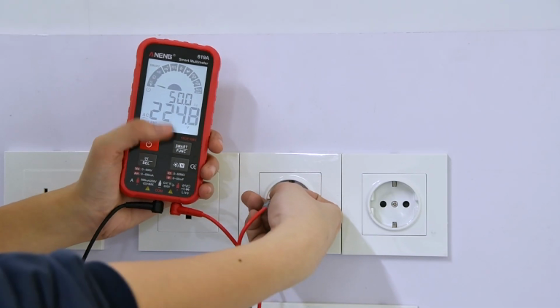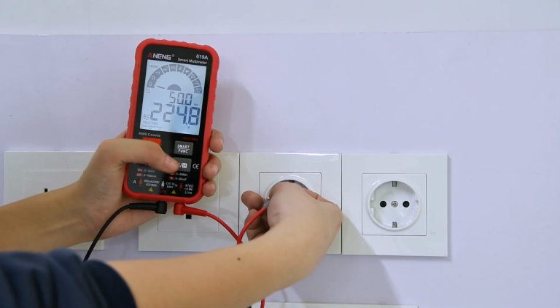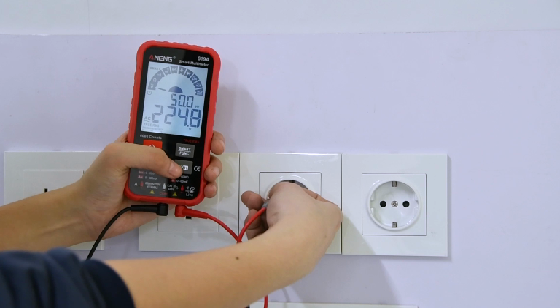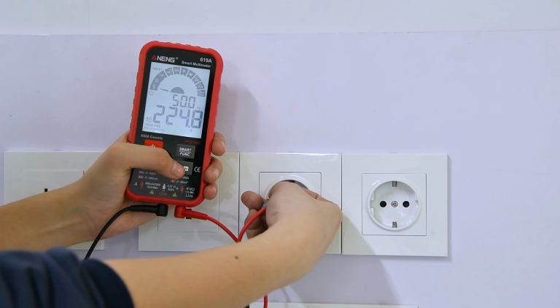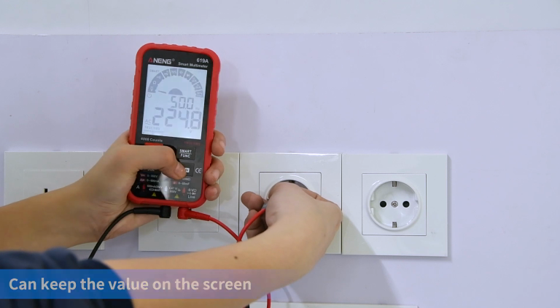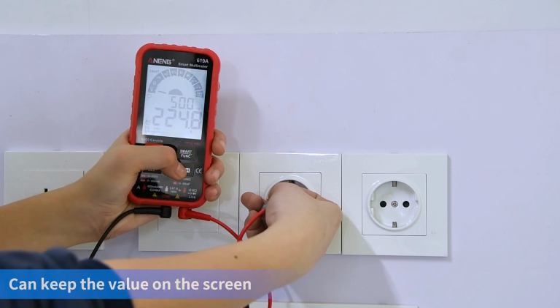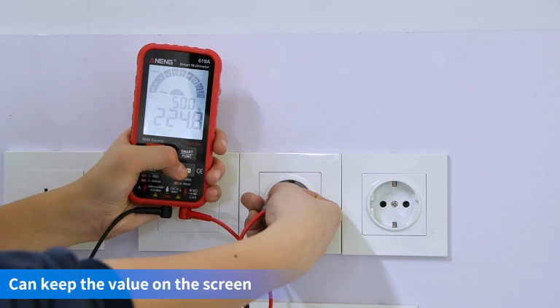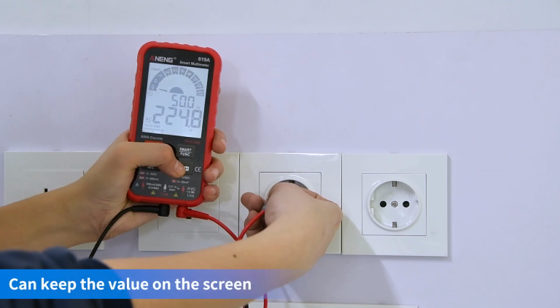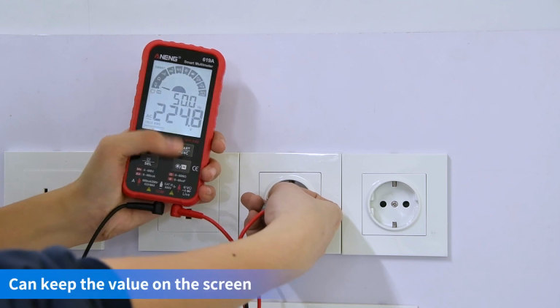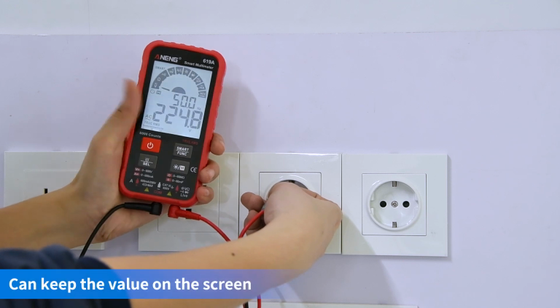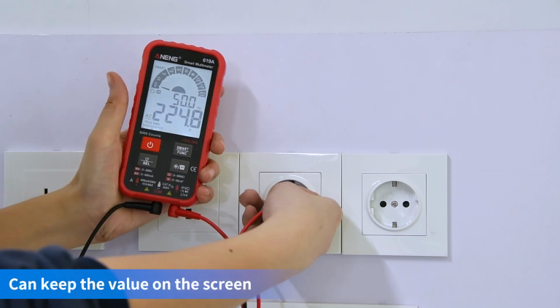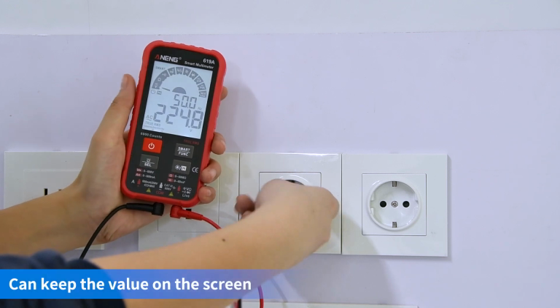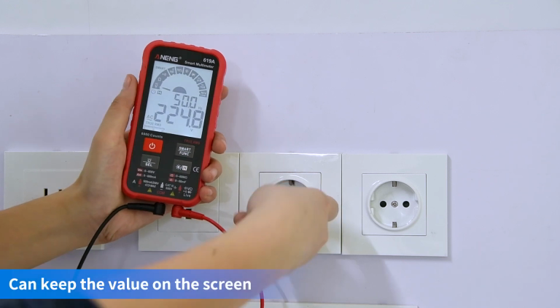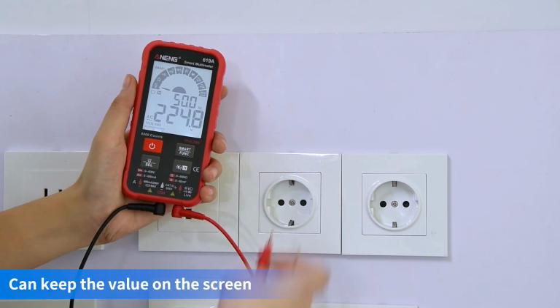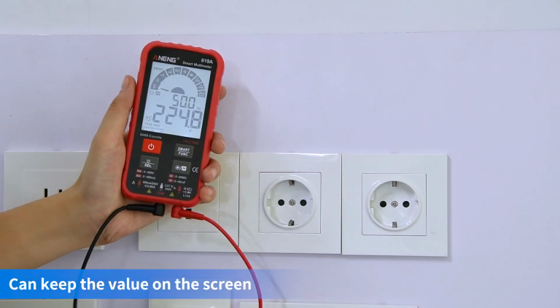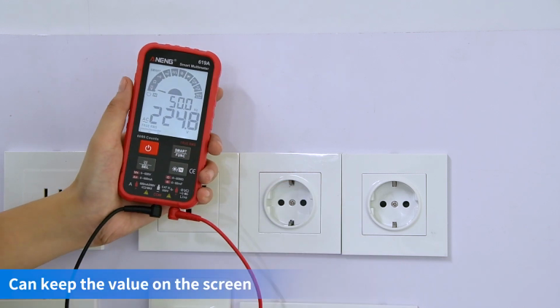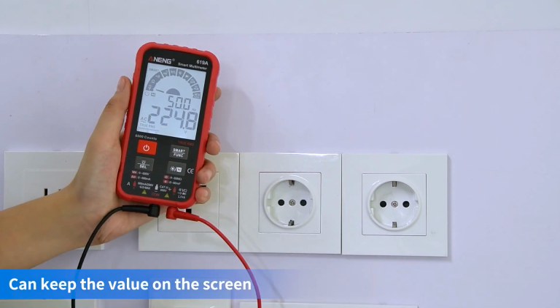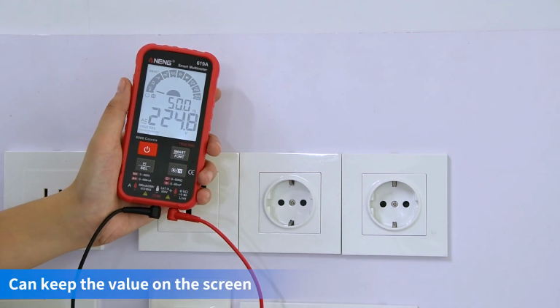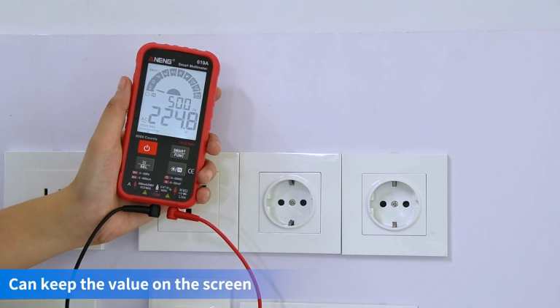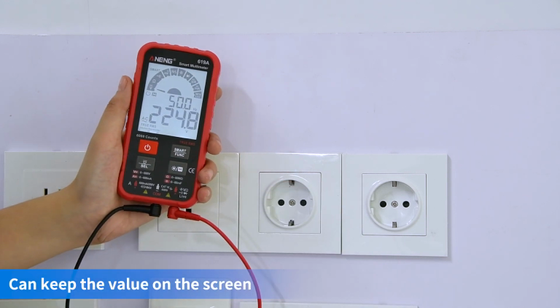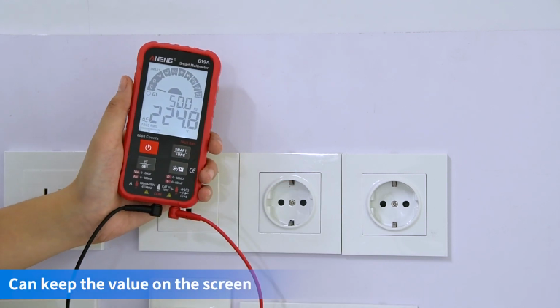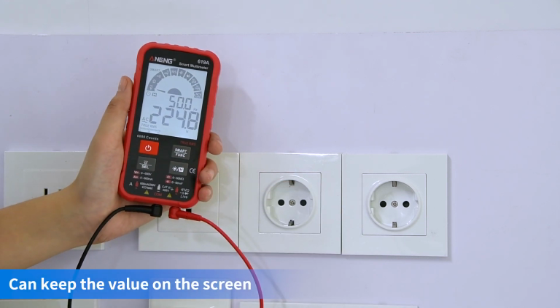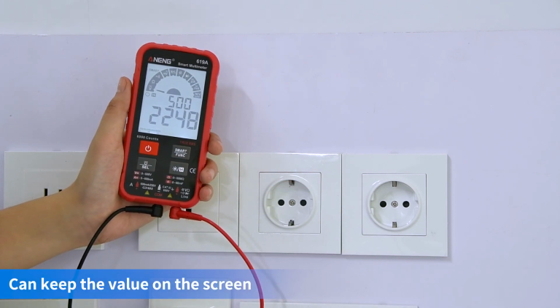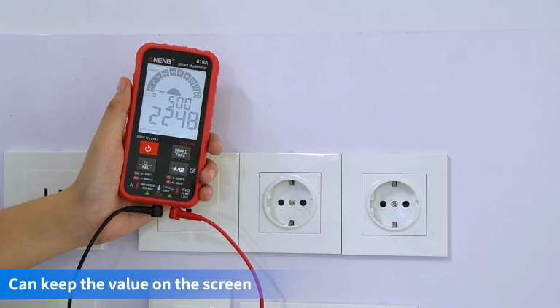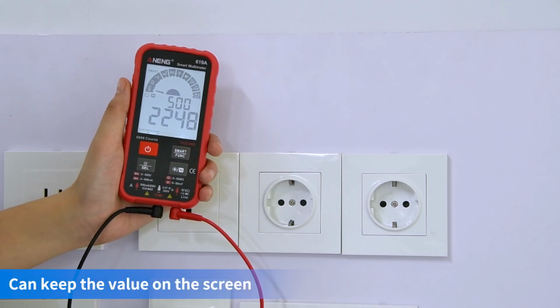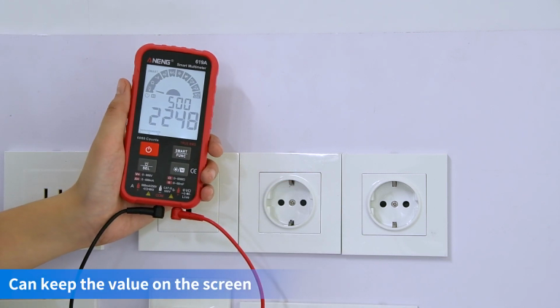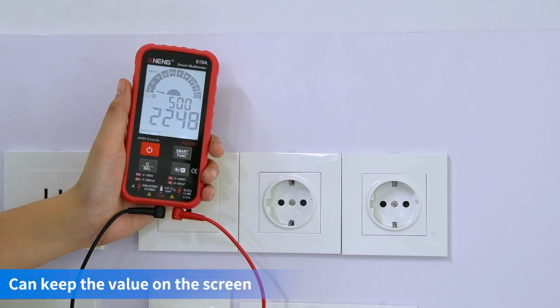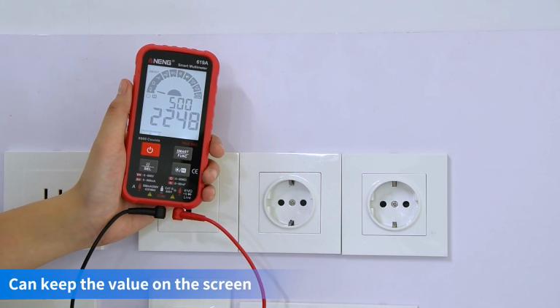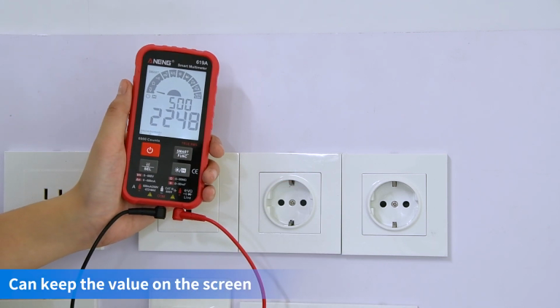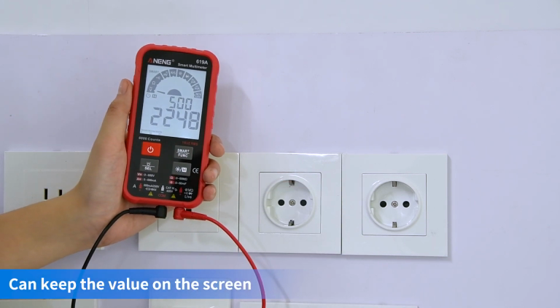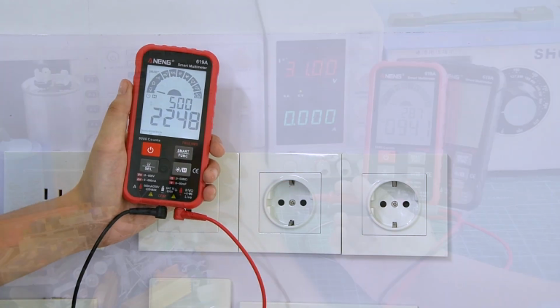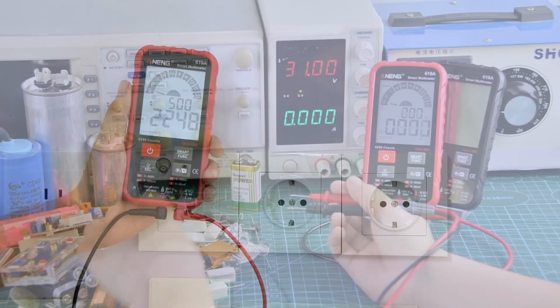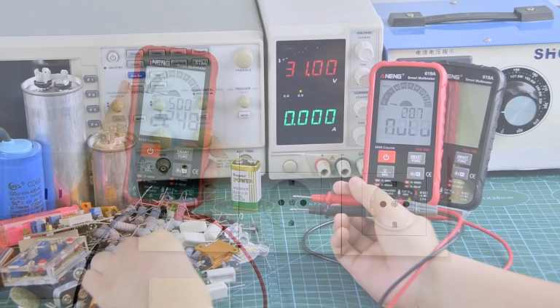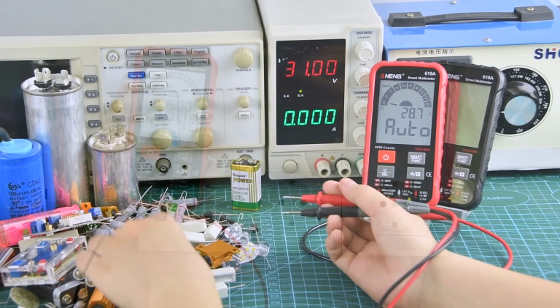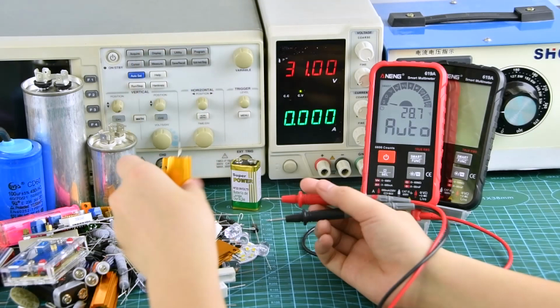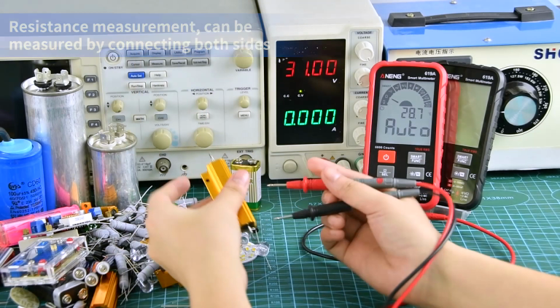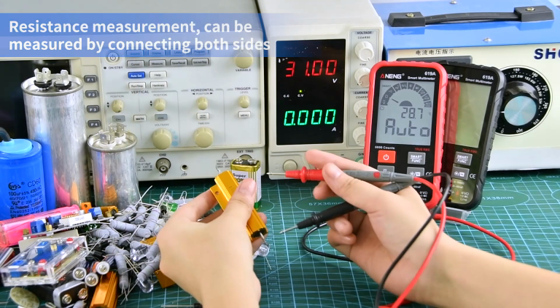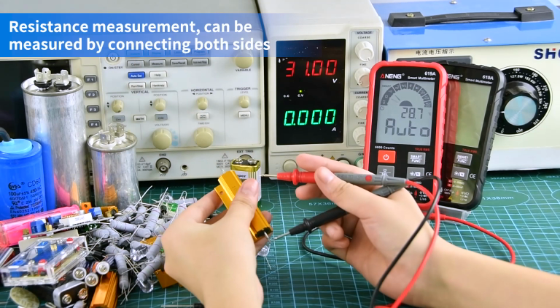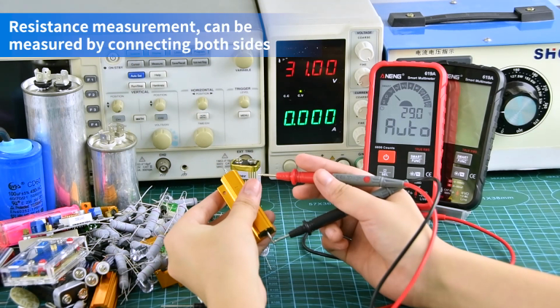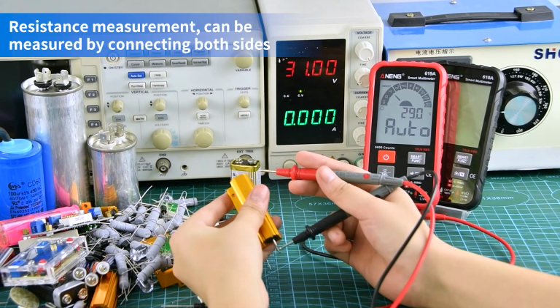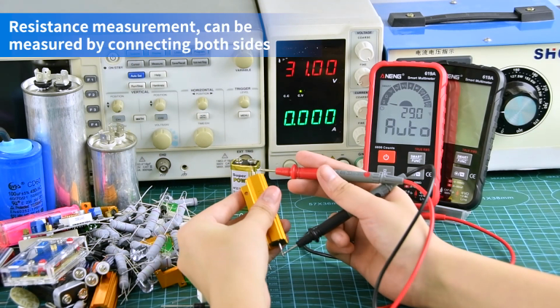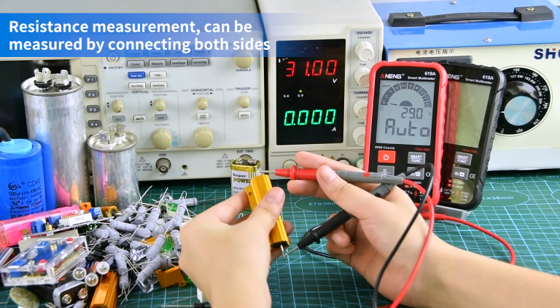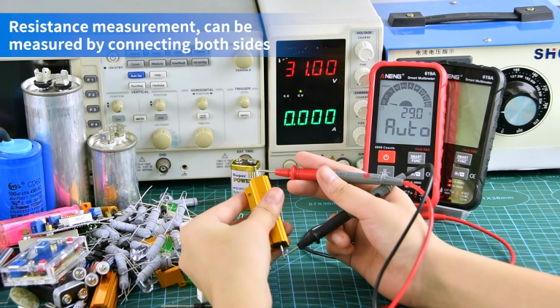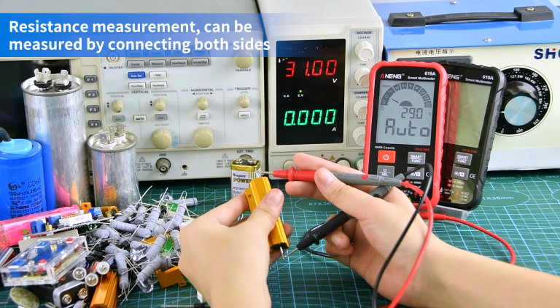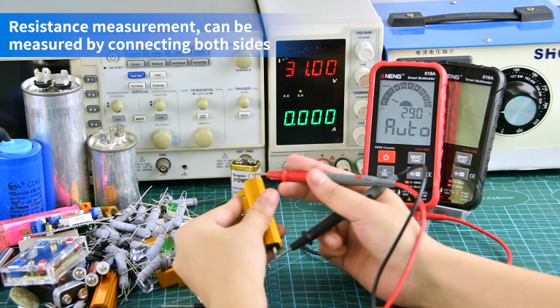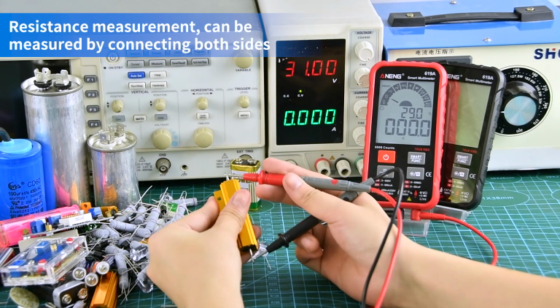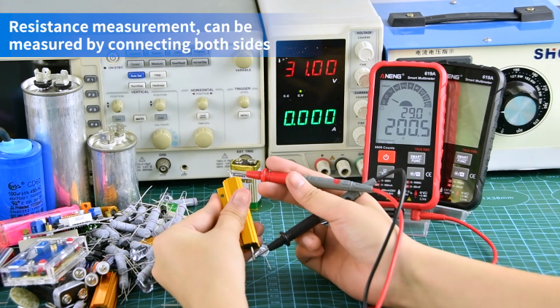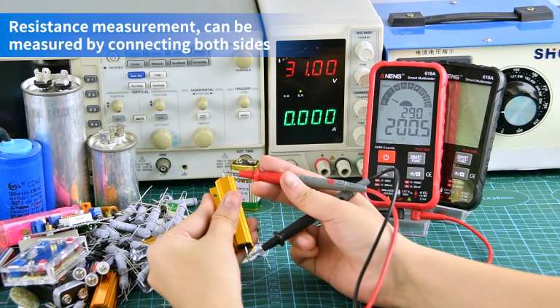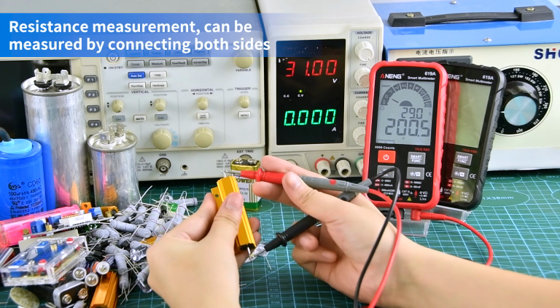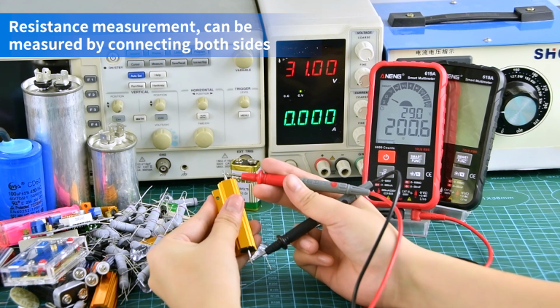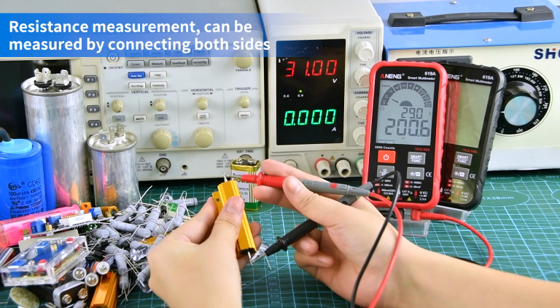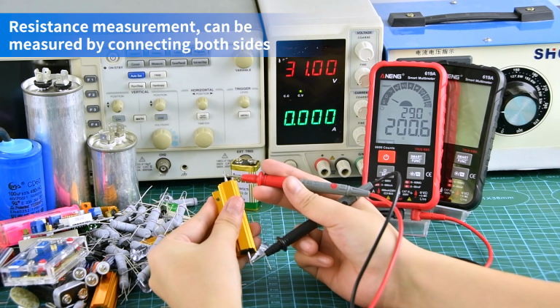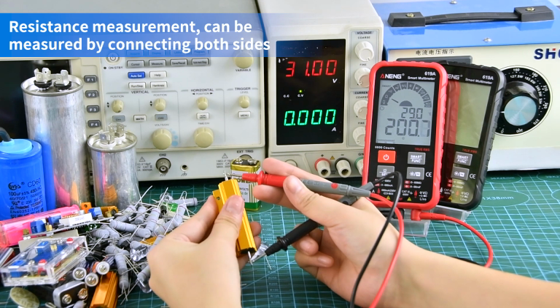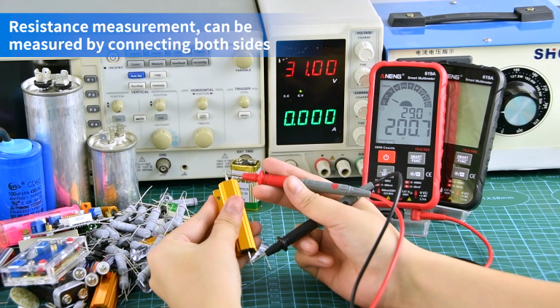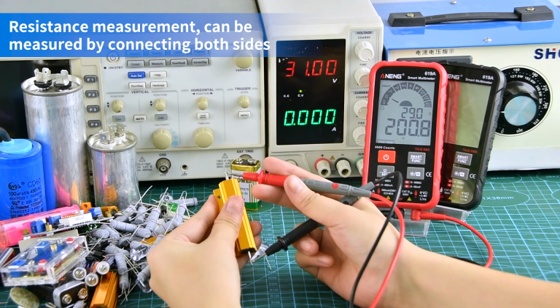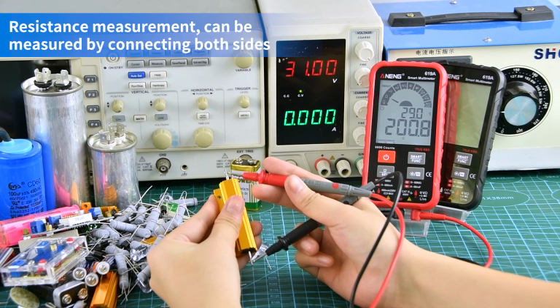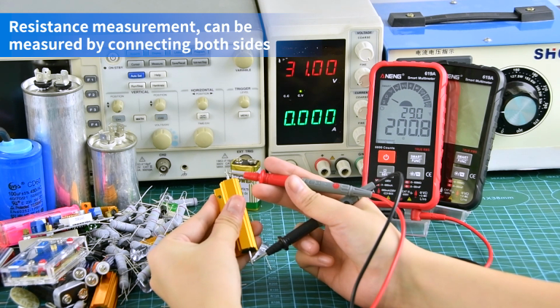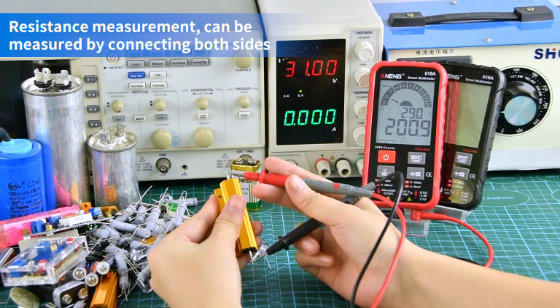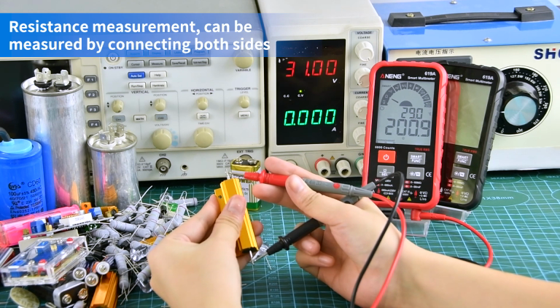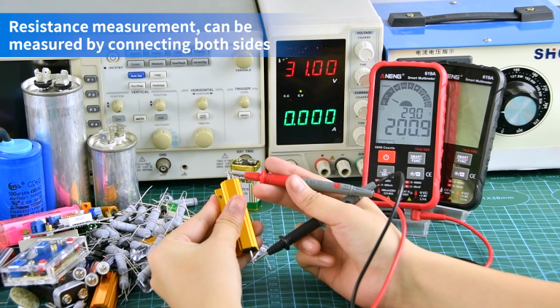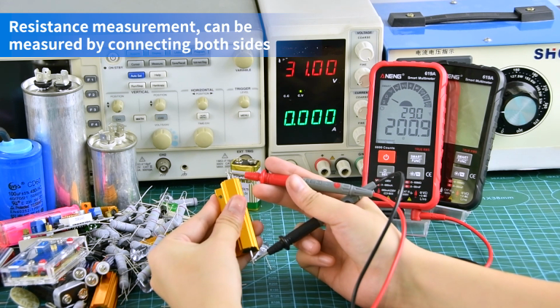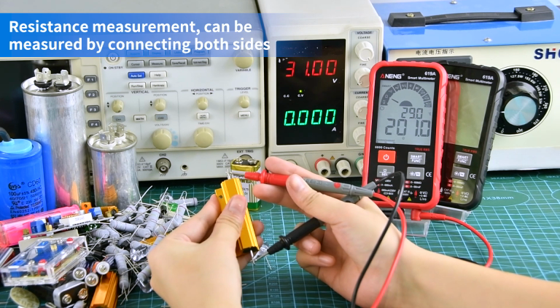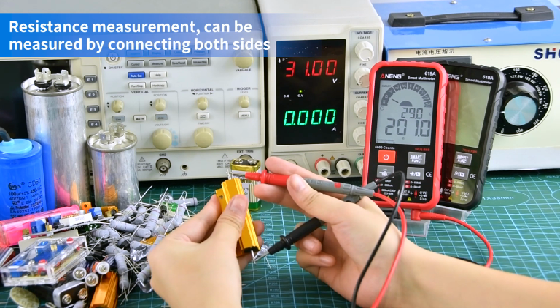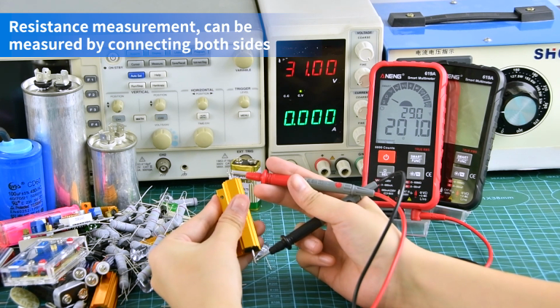Data can be kept after measurement. Resistance measurement can be measured by connecting both sides.